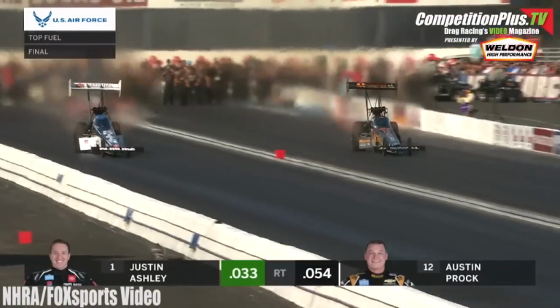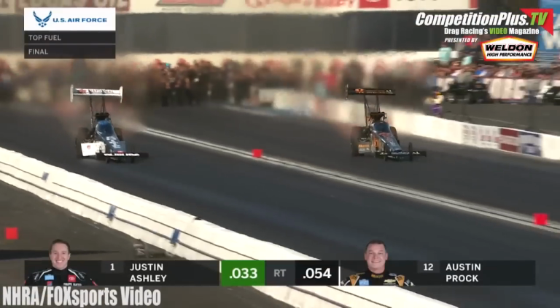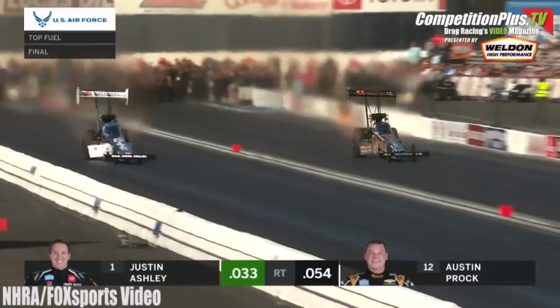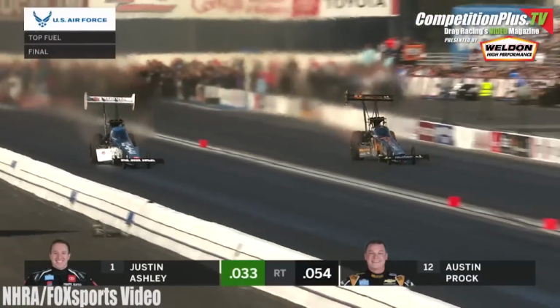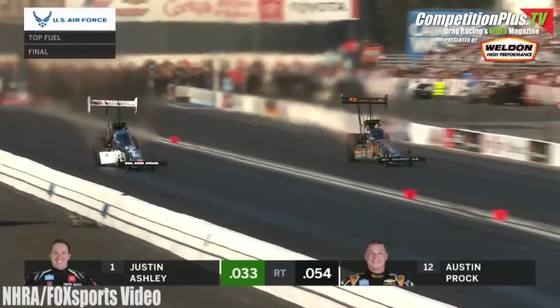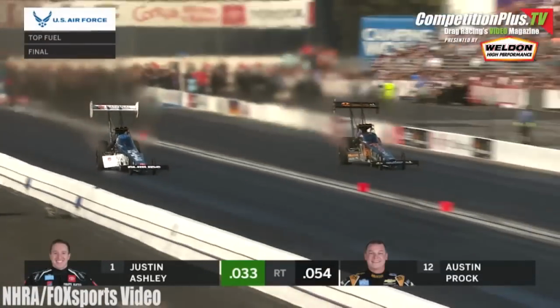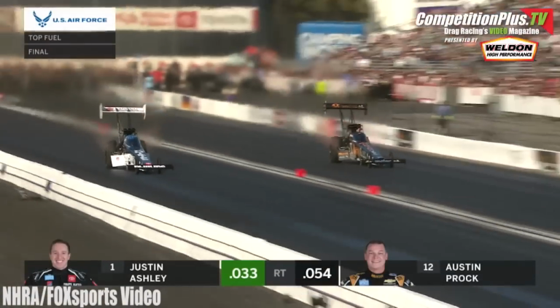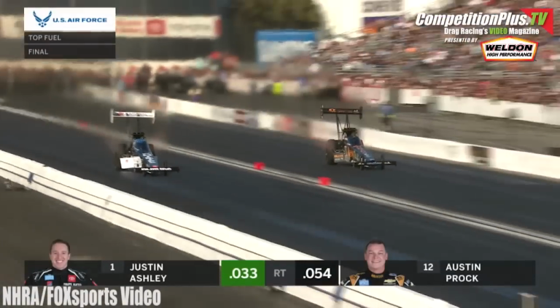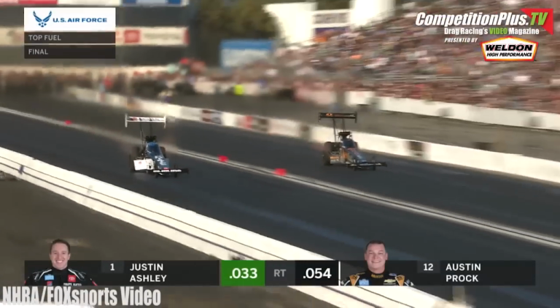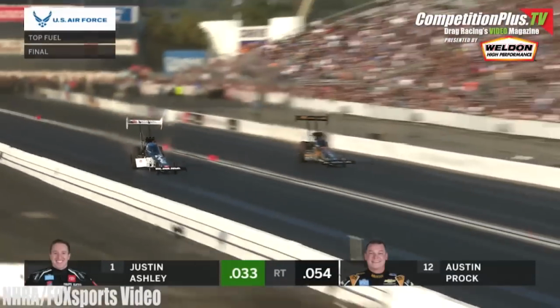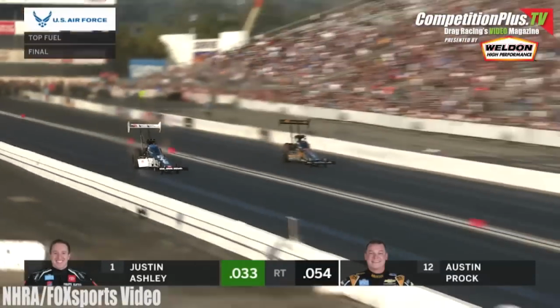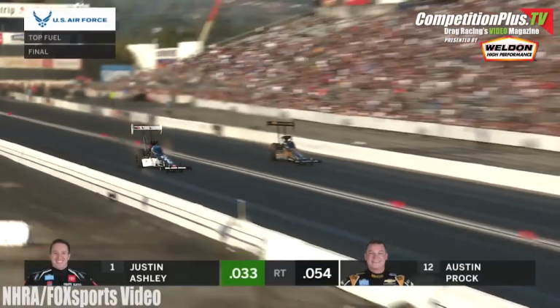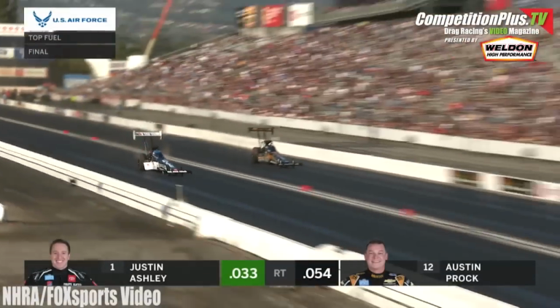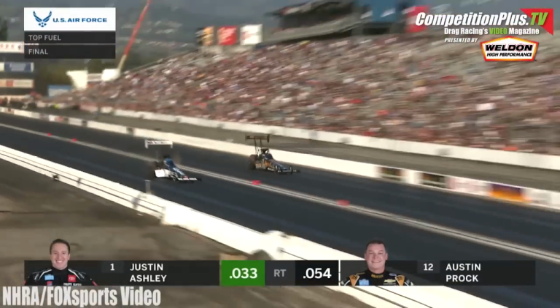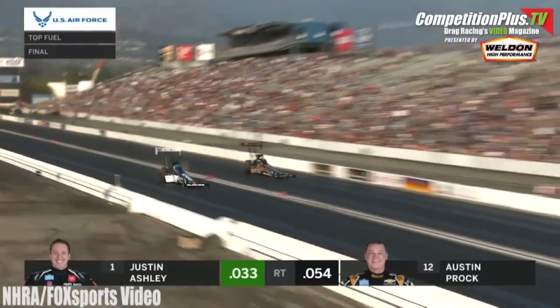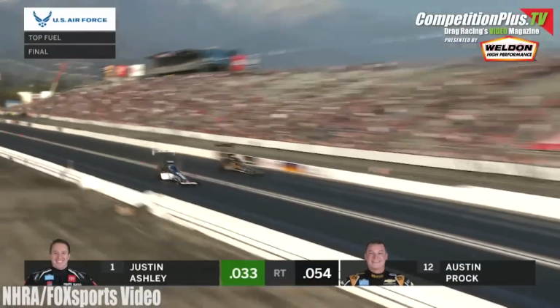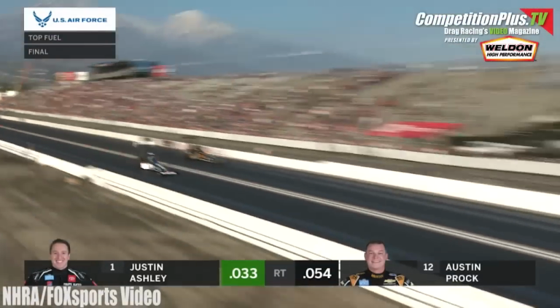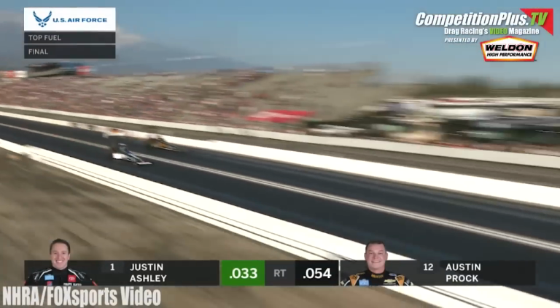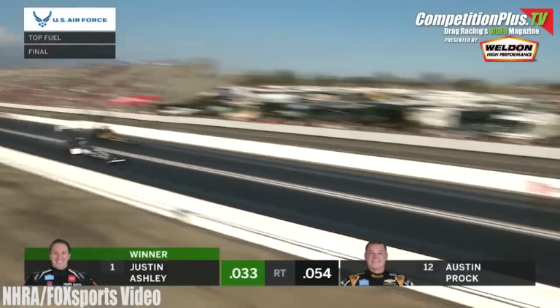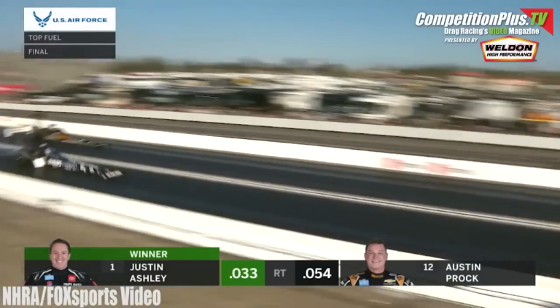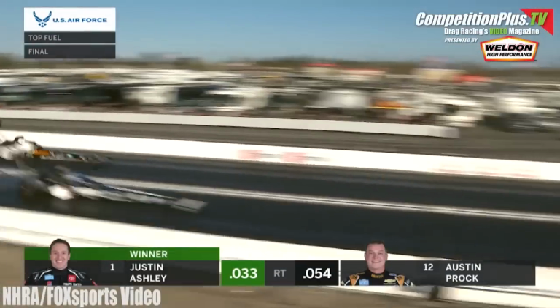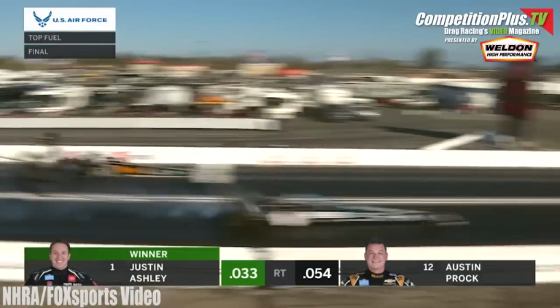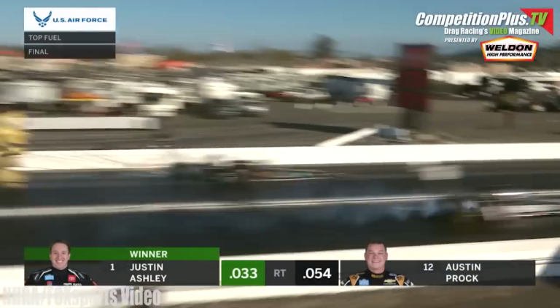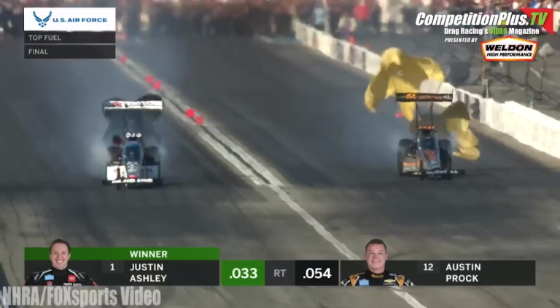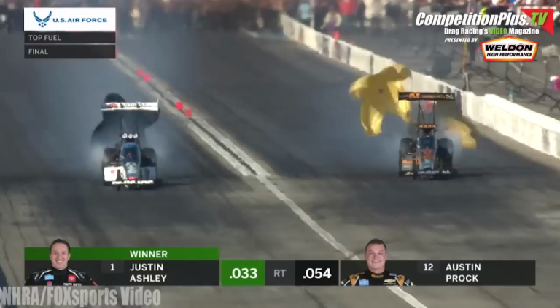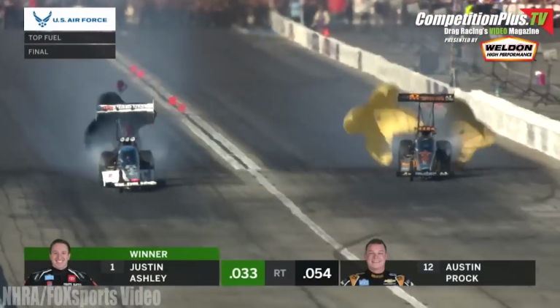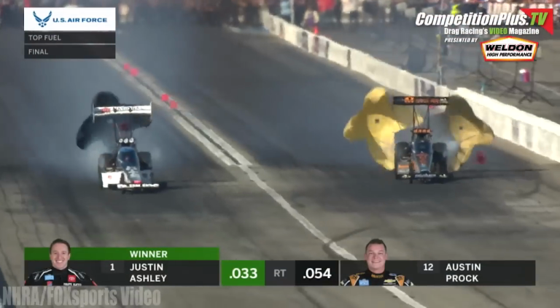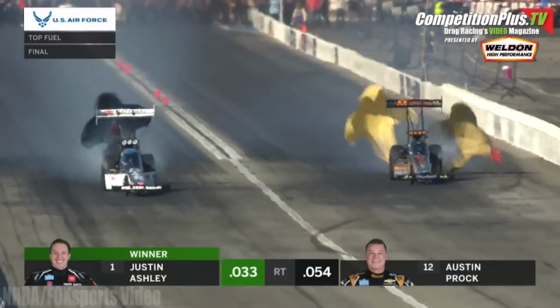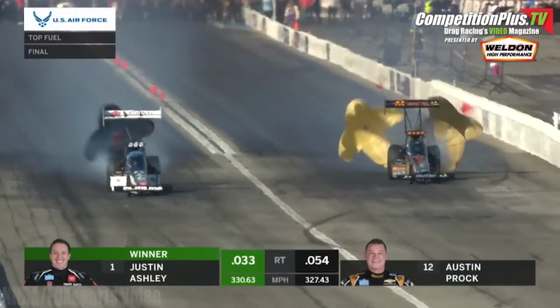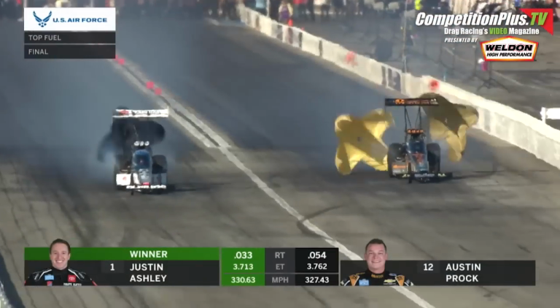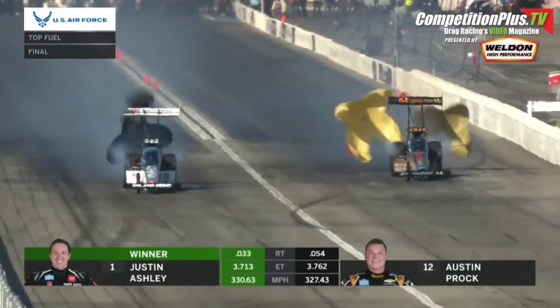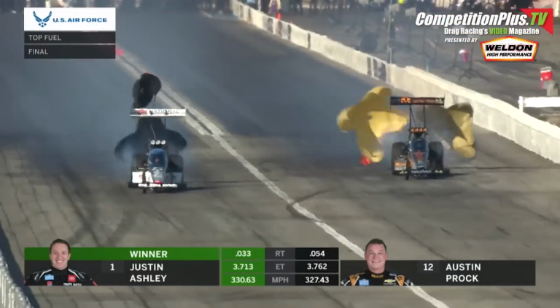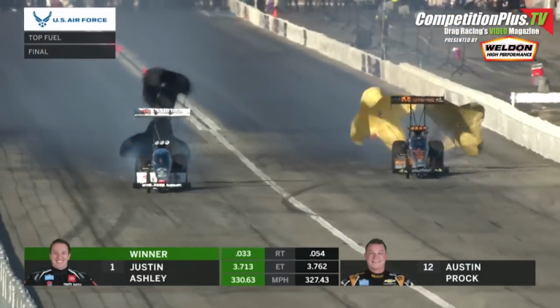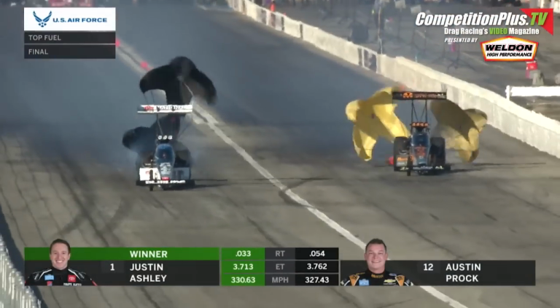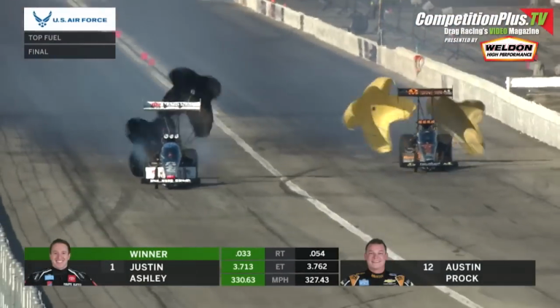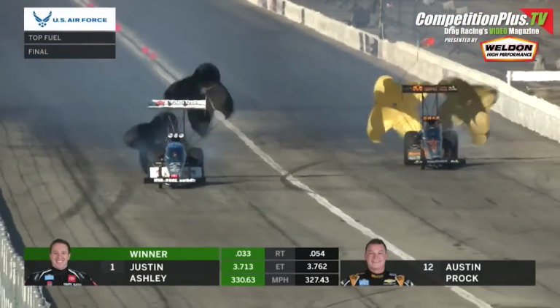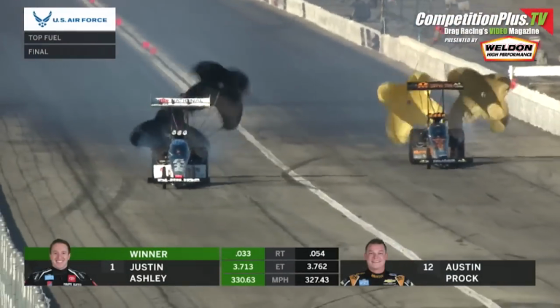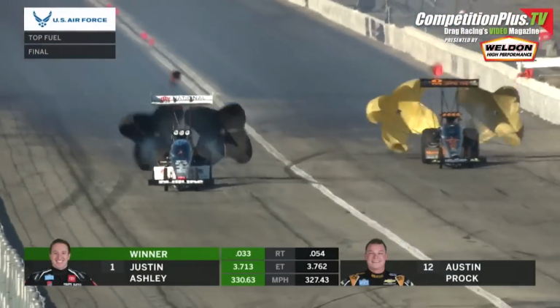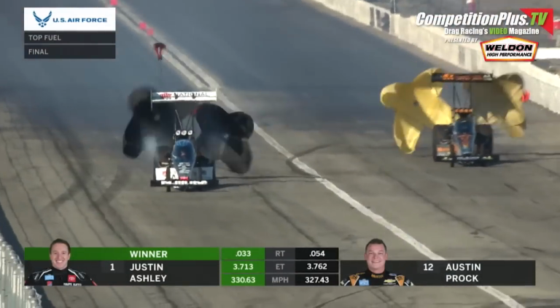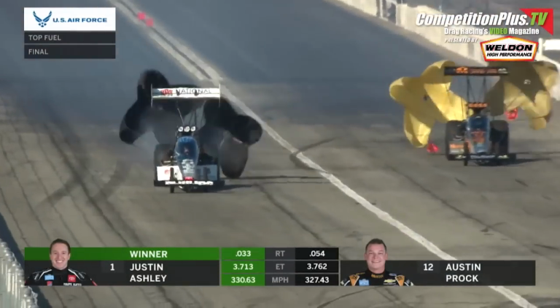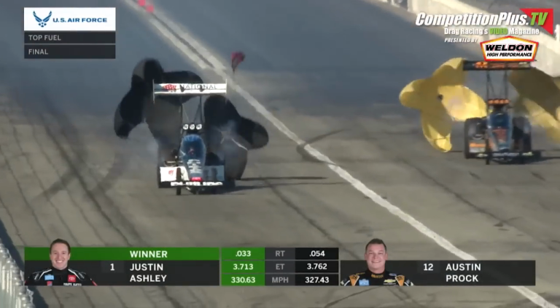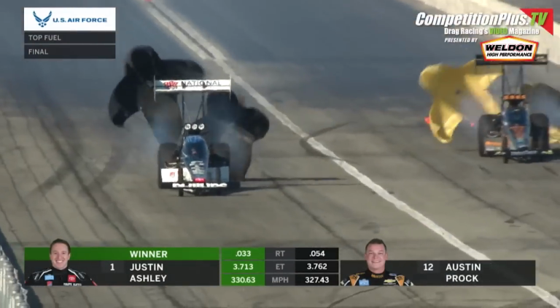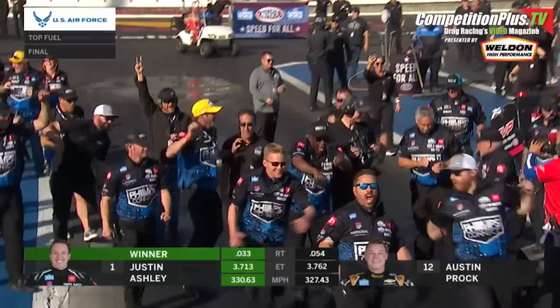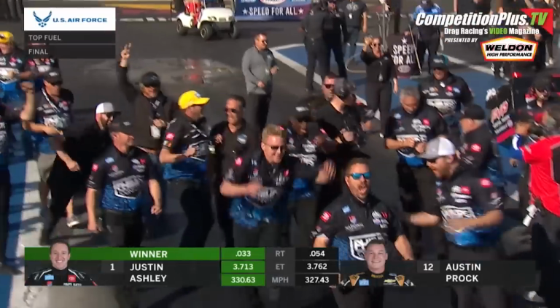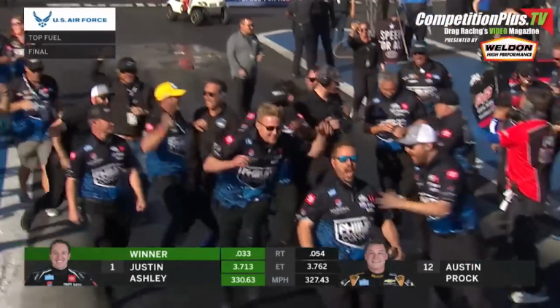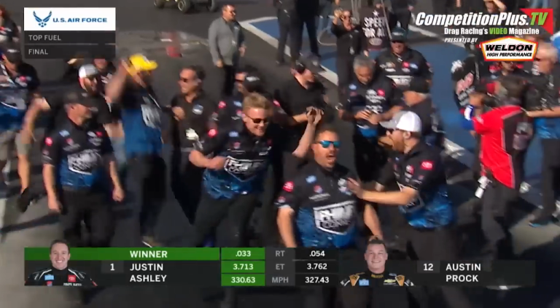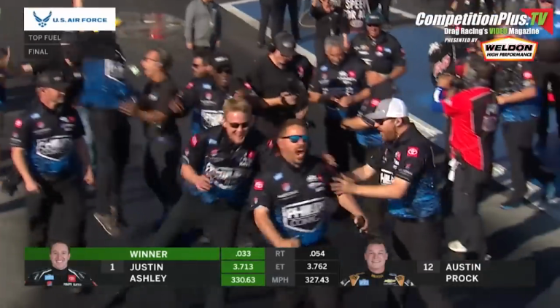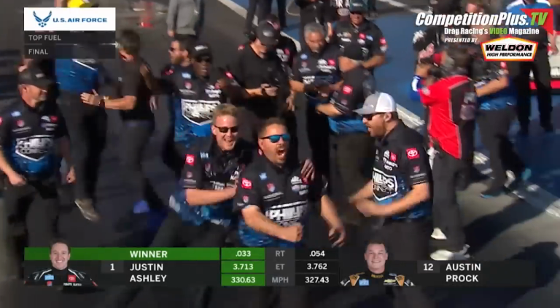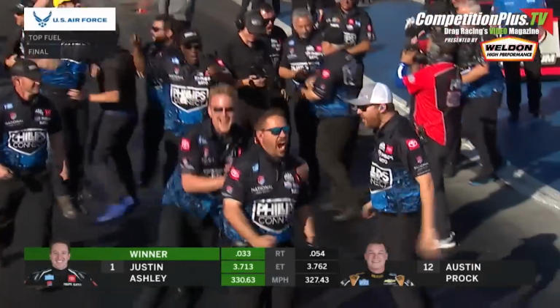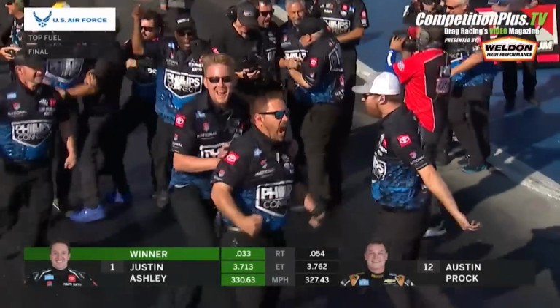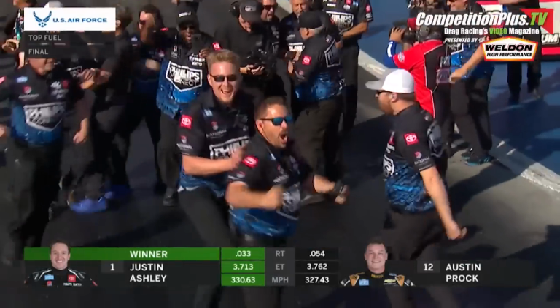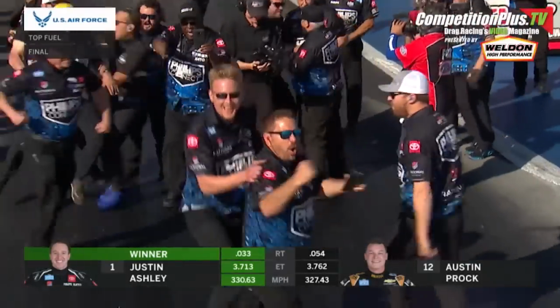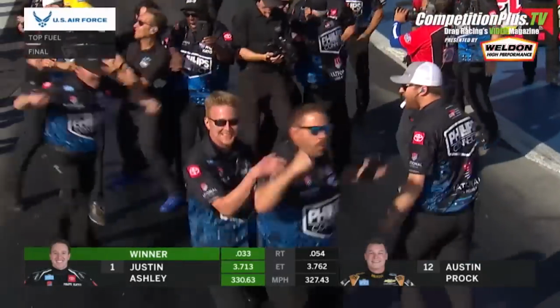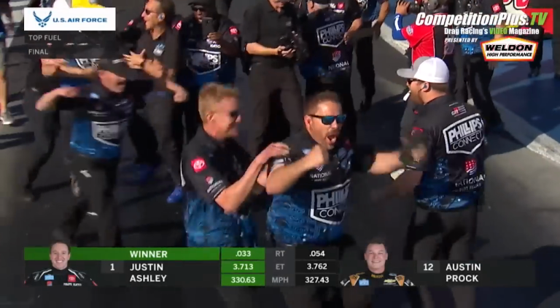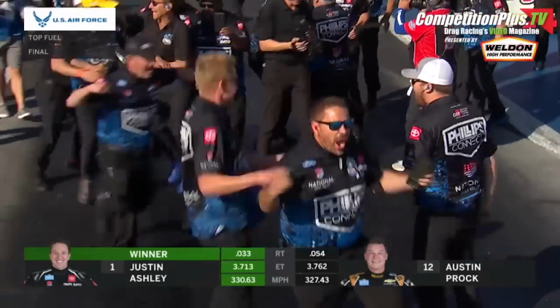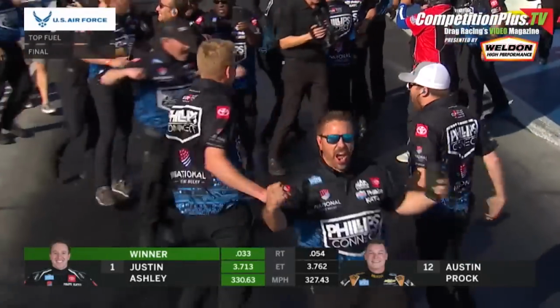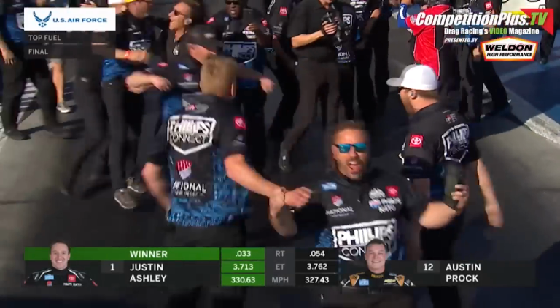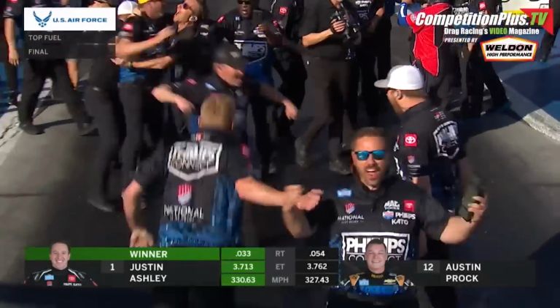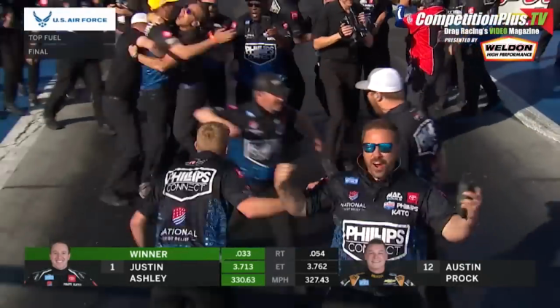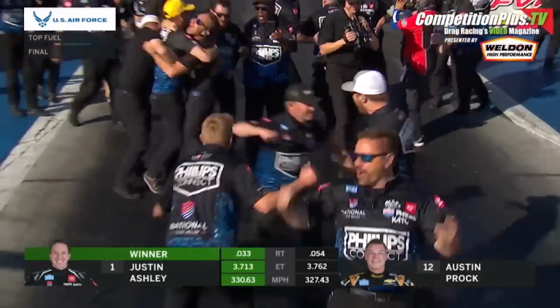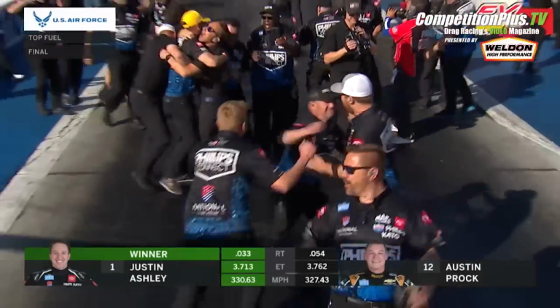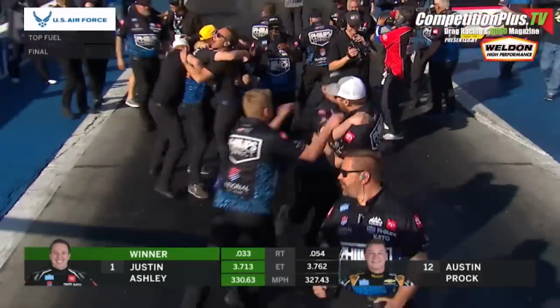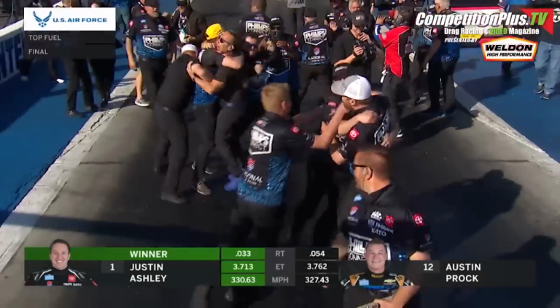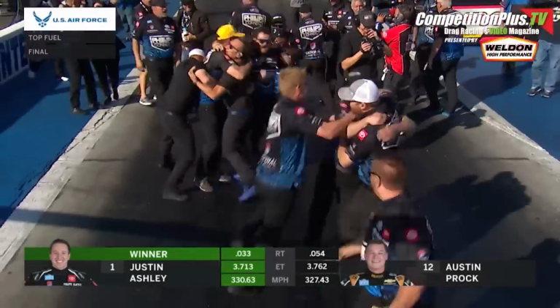A .33 light for Ashley. And the stripe is Justin Ashley — 3.71-3, 330 miles an hour.